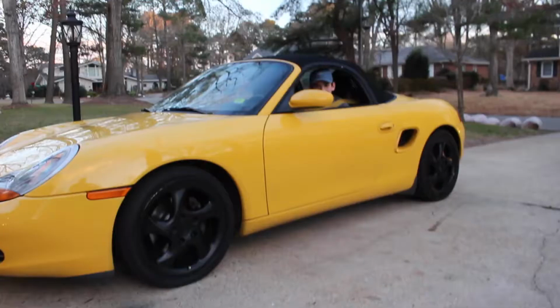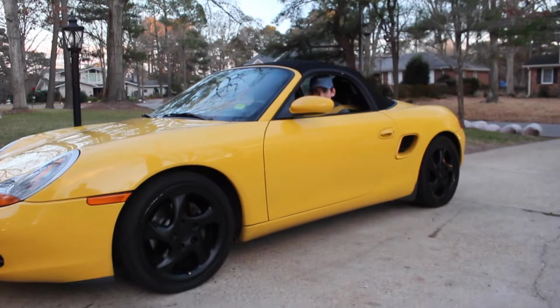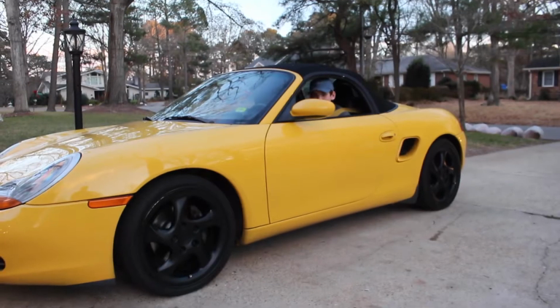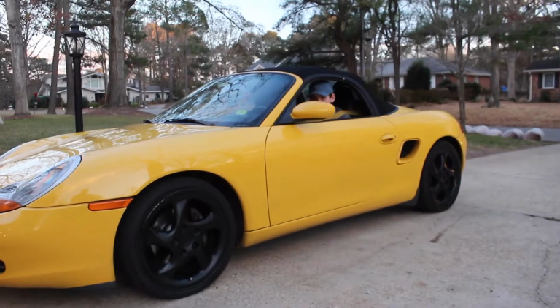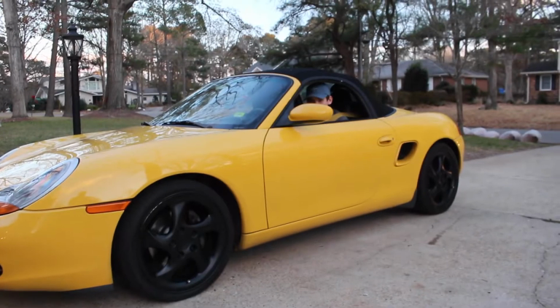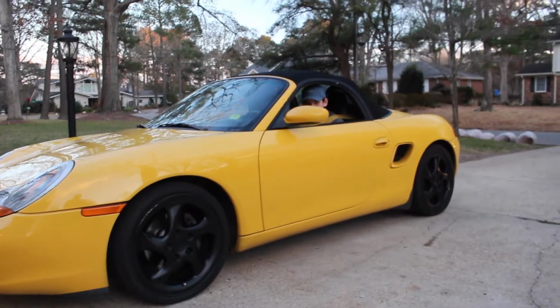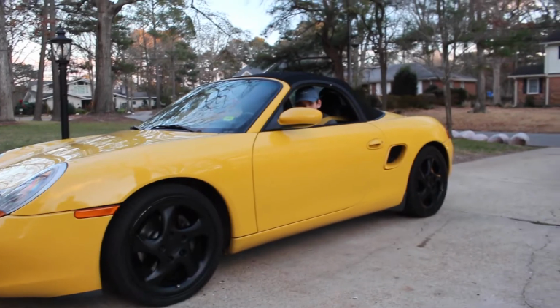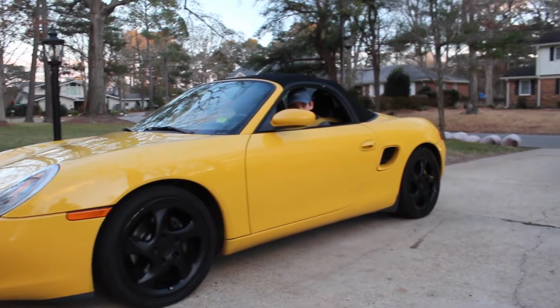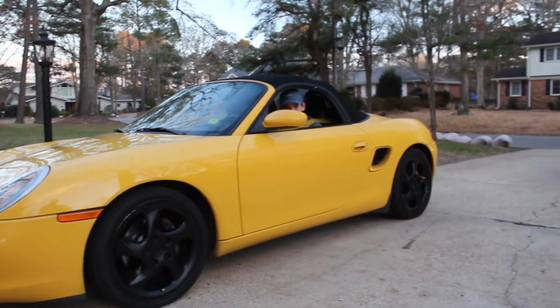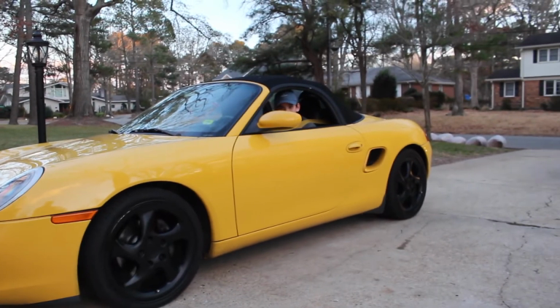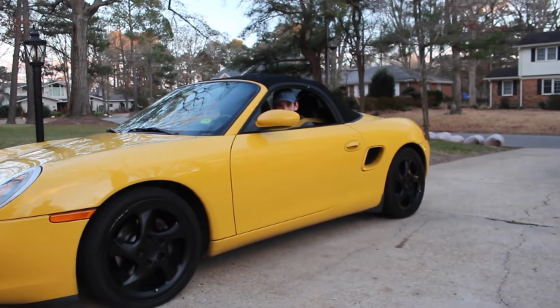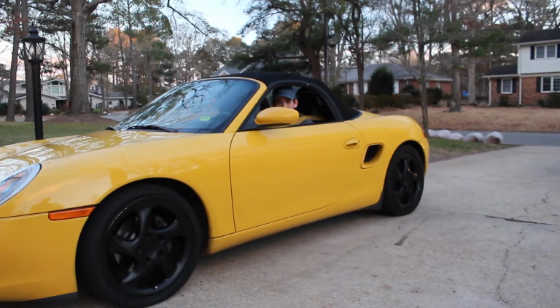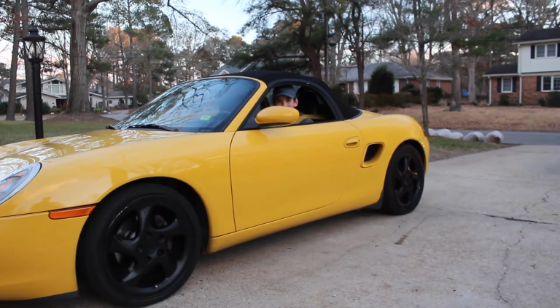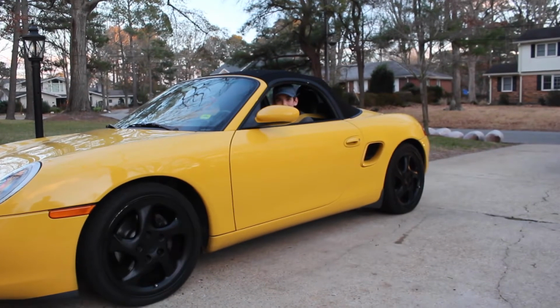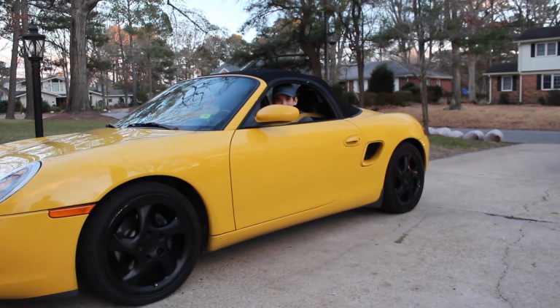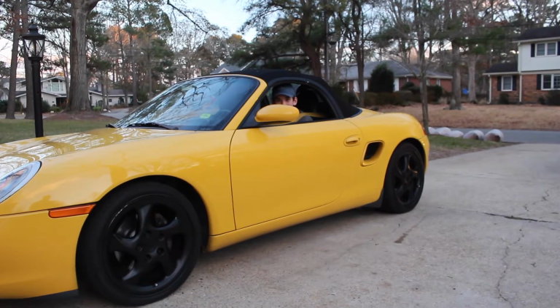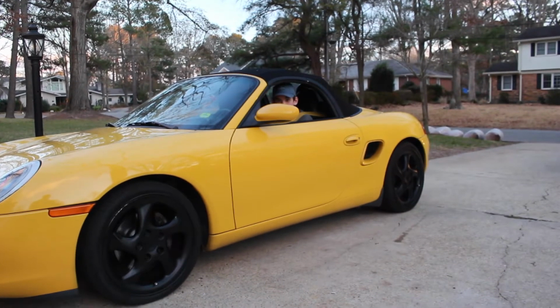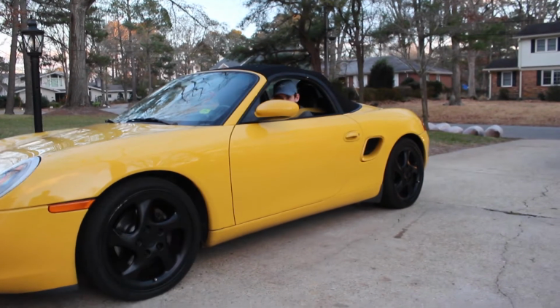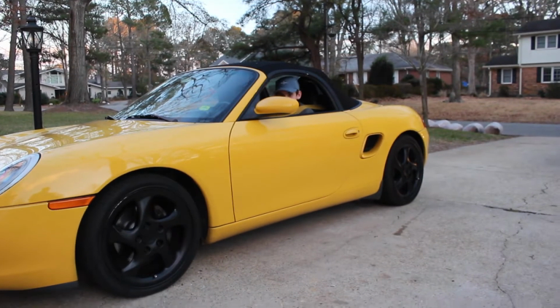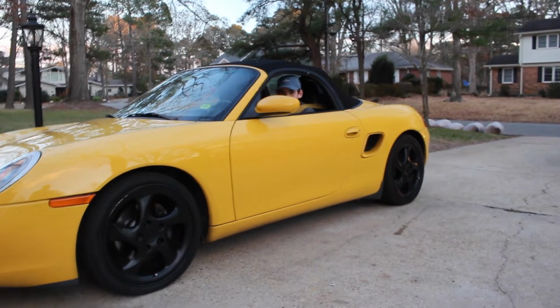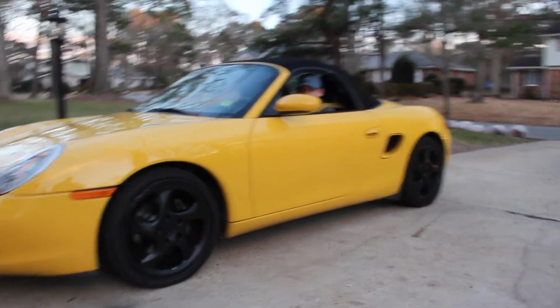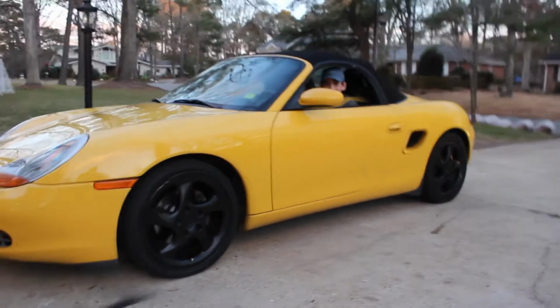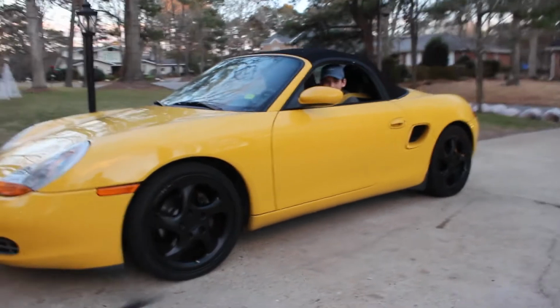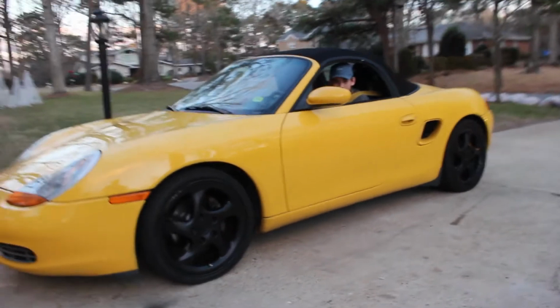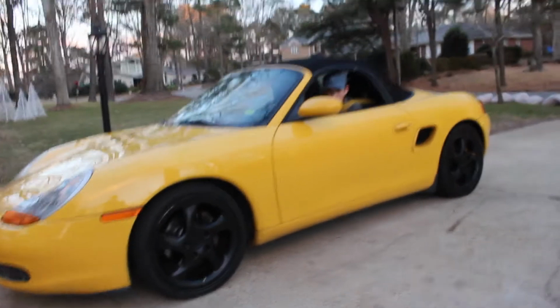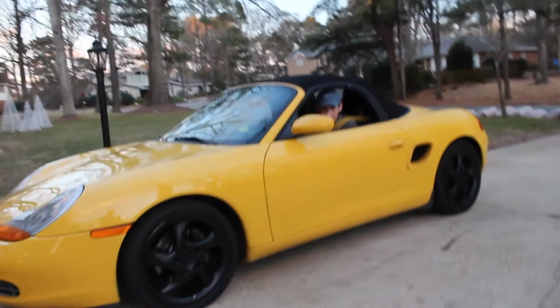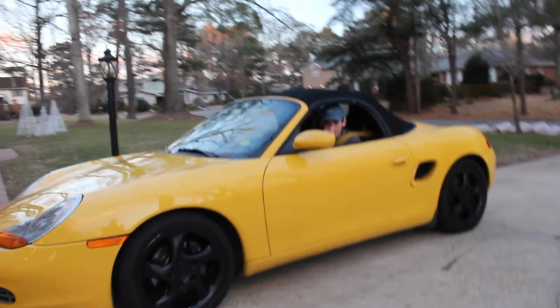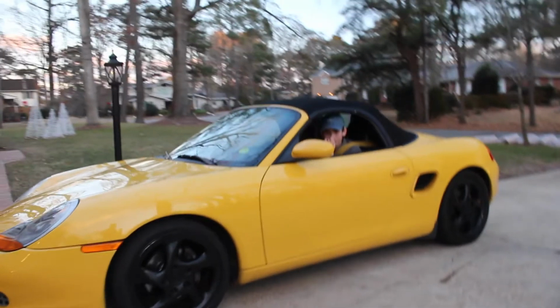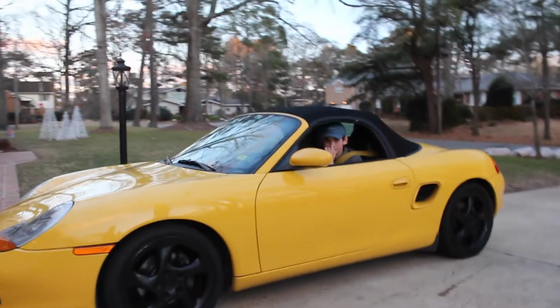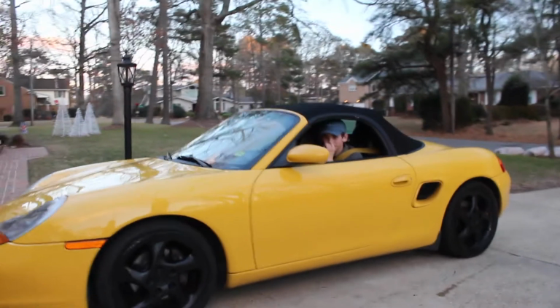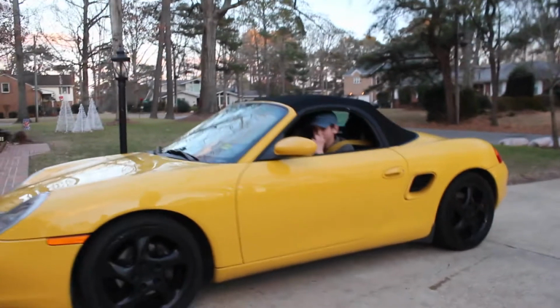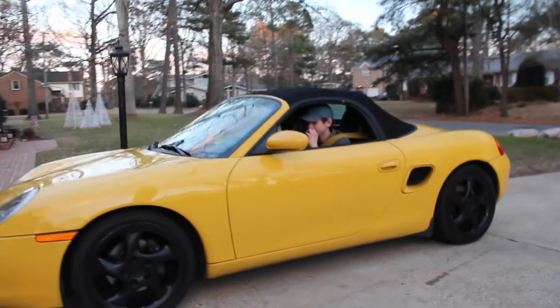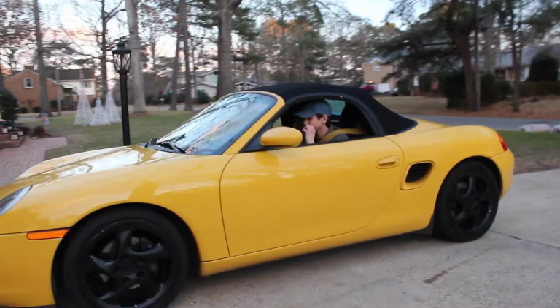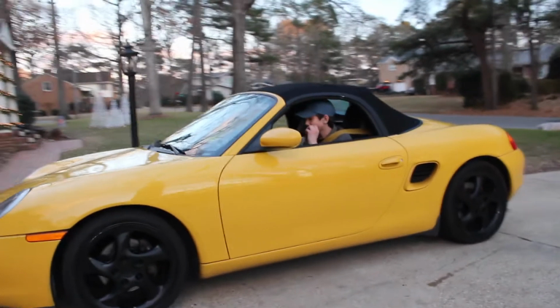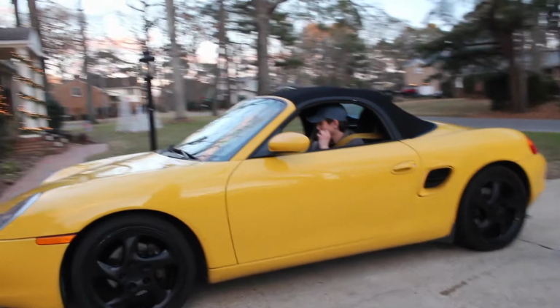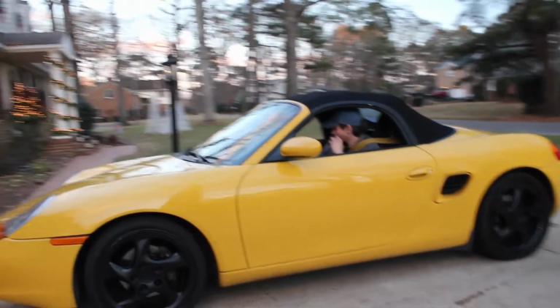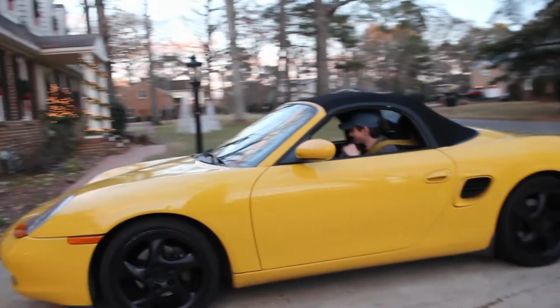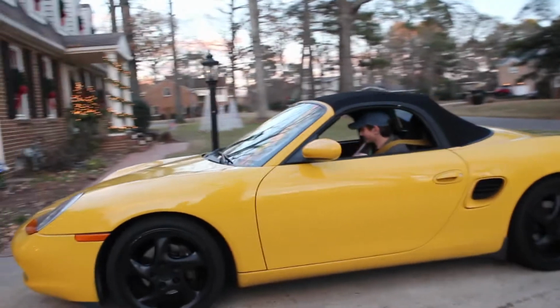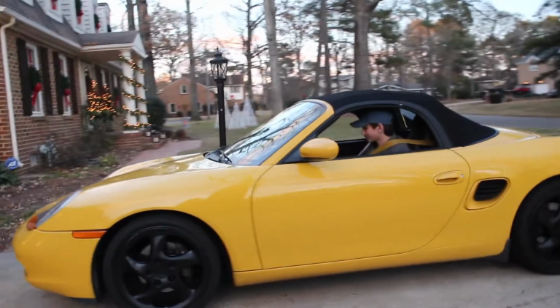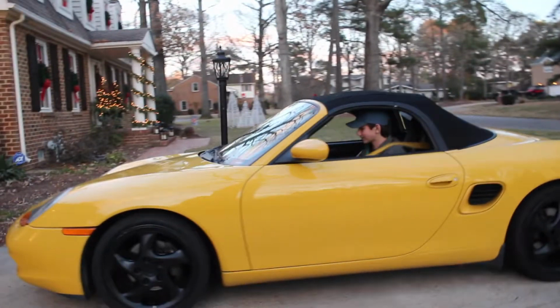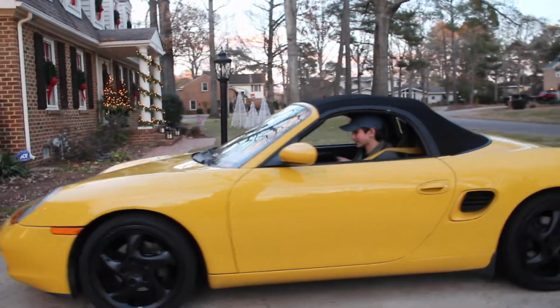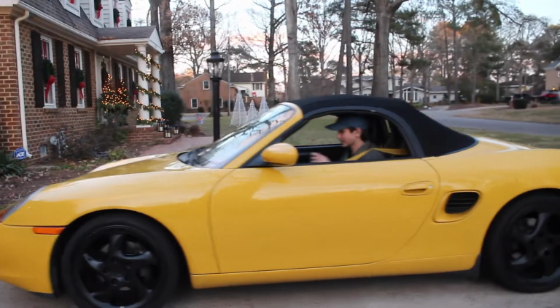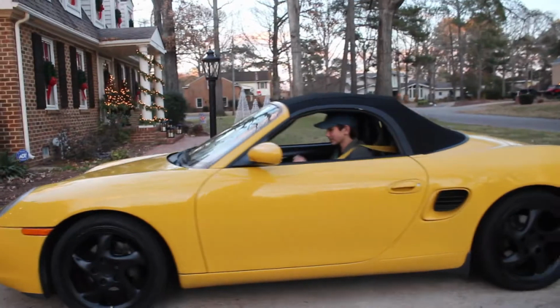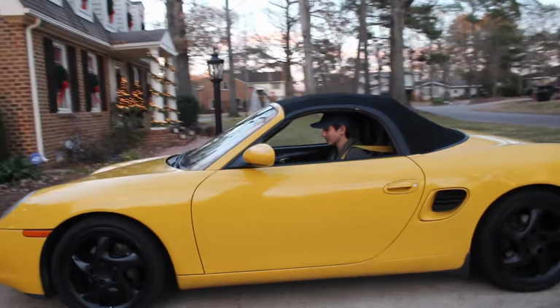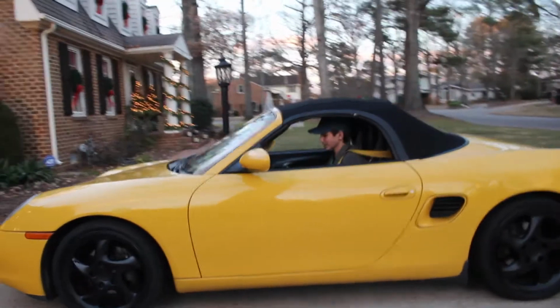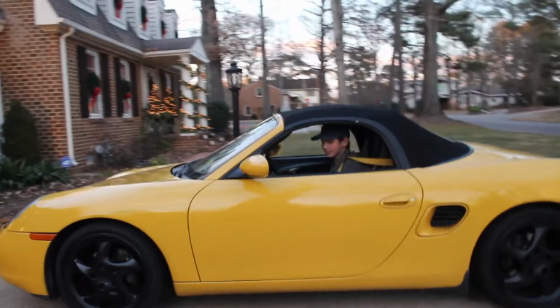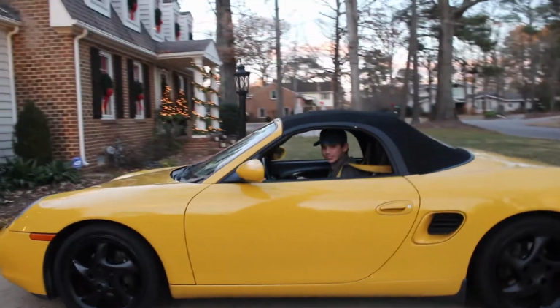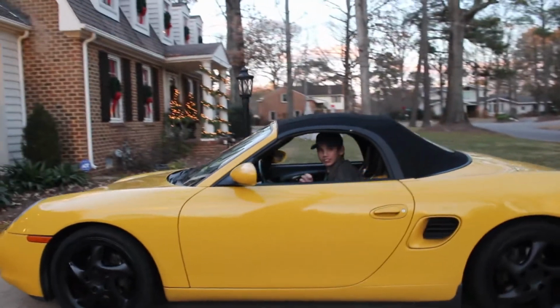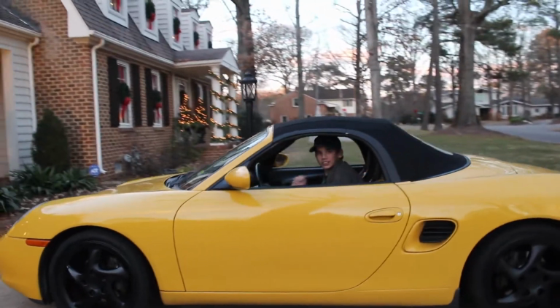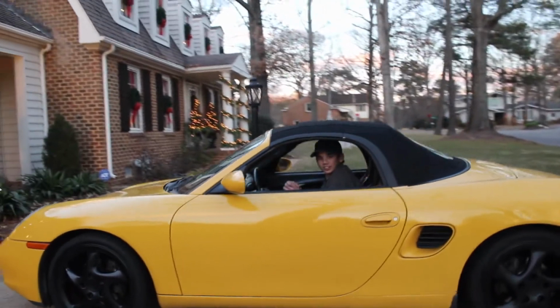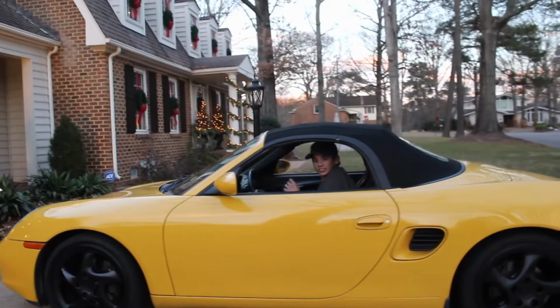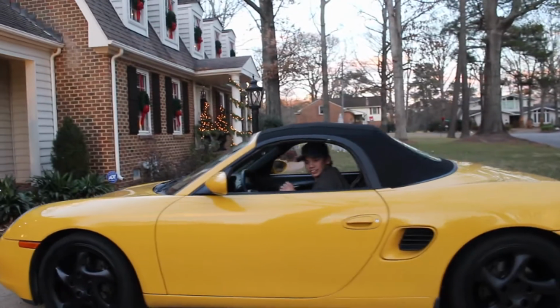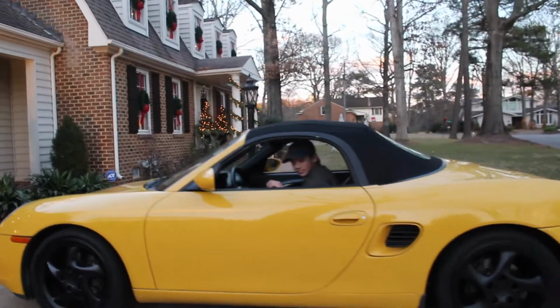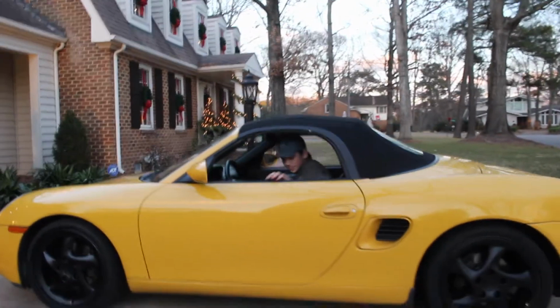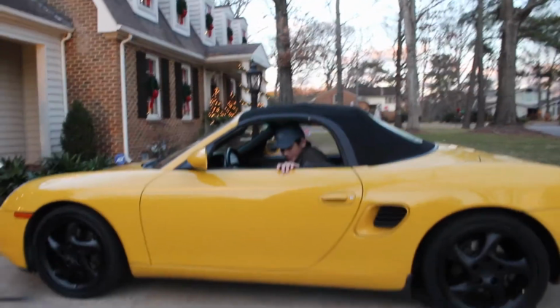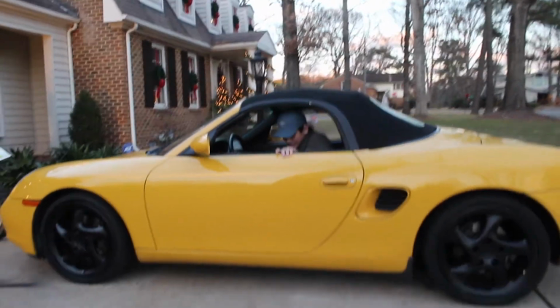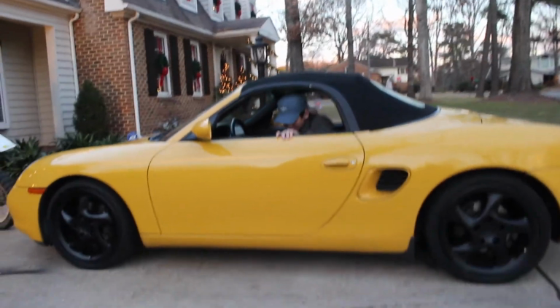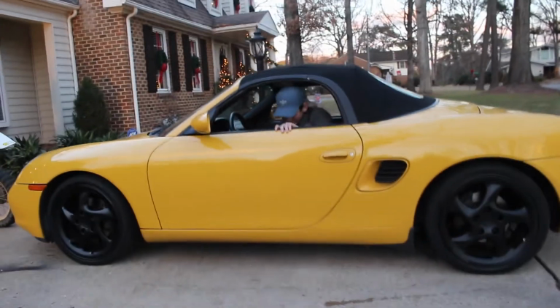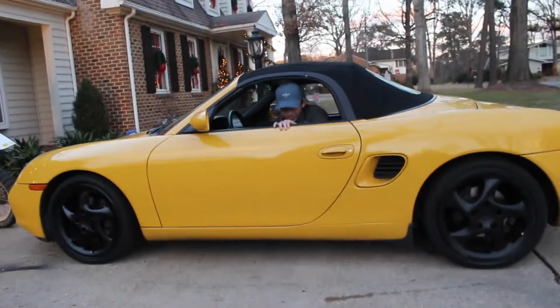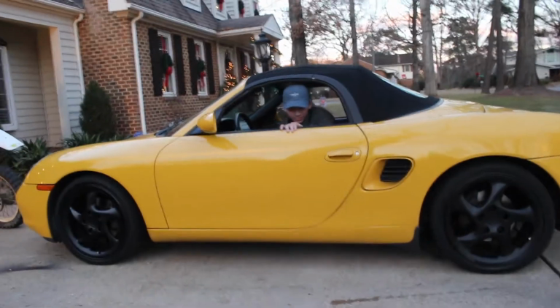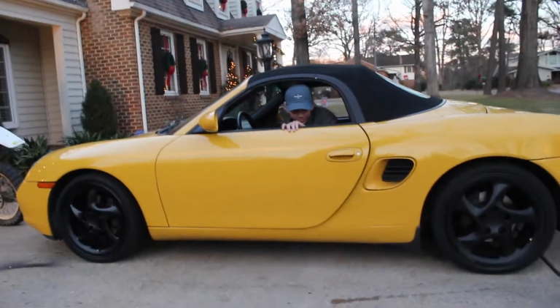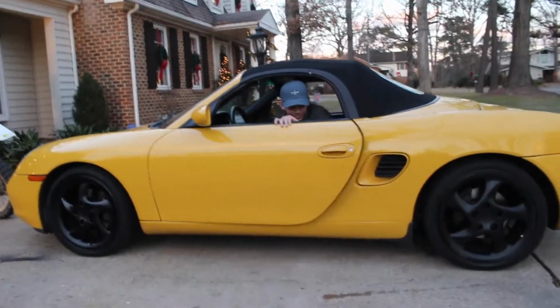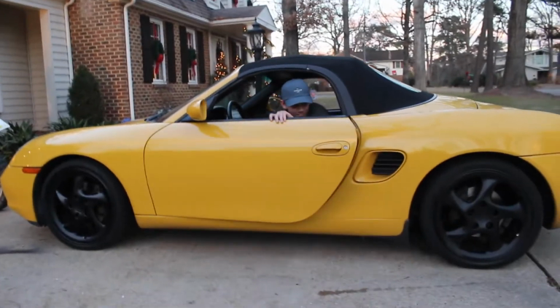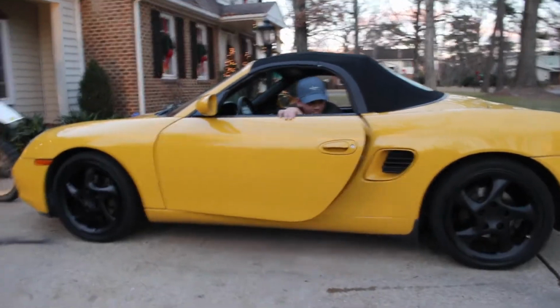I don't recall authorizing black rims on the Porsche. What's the story there, Dudas? Dudasaurus?